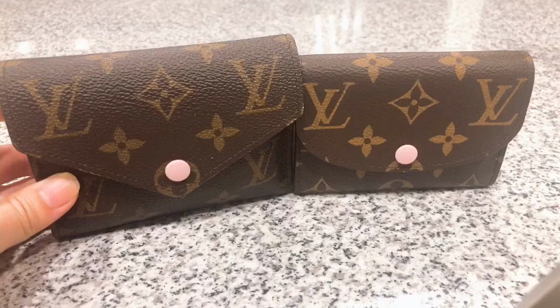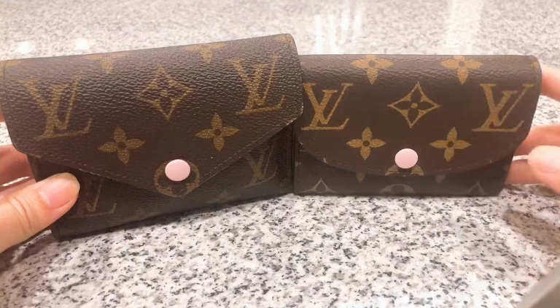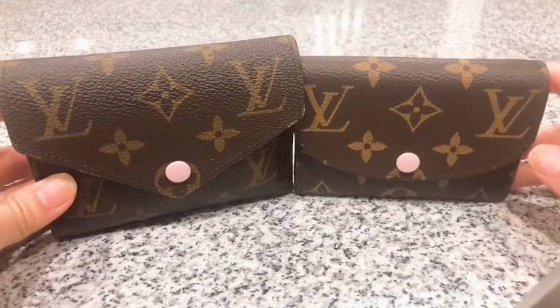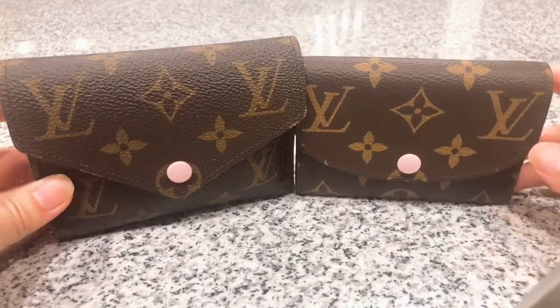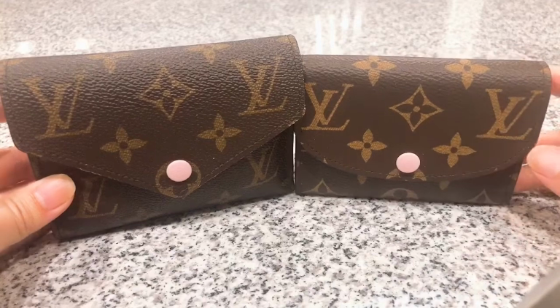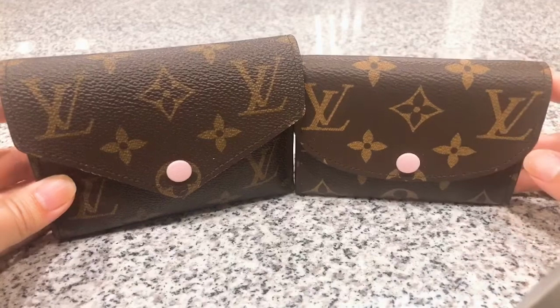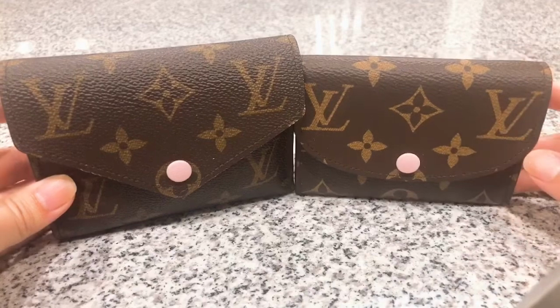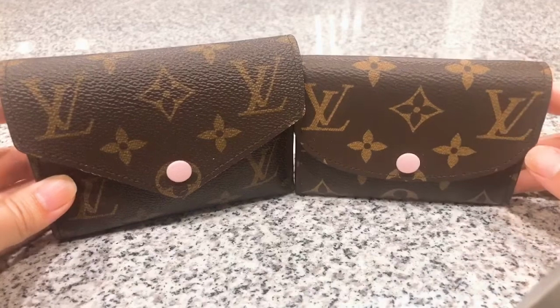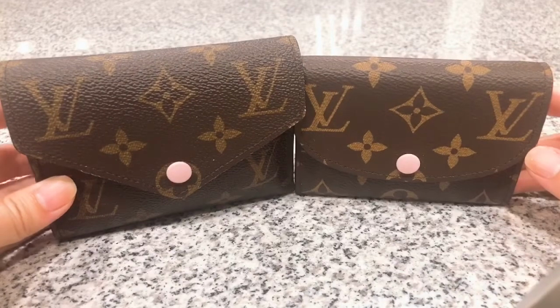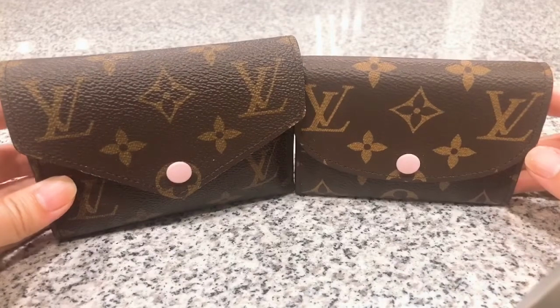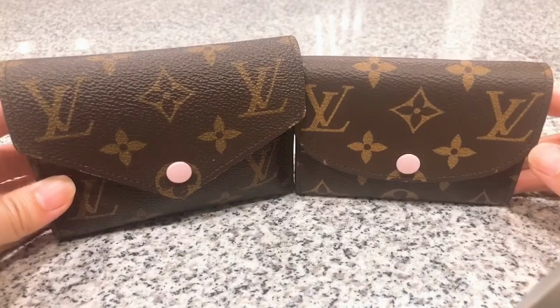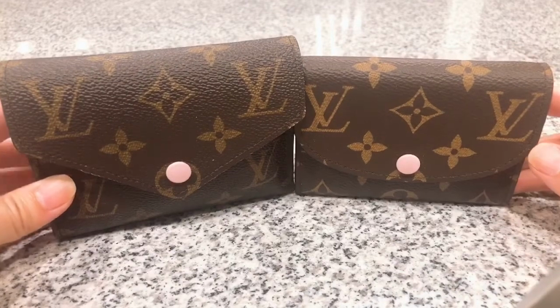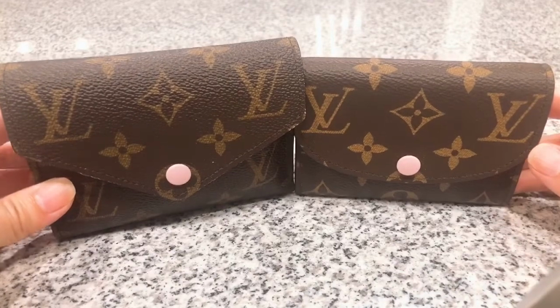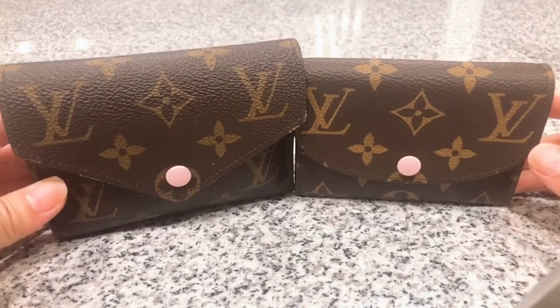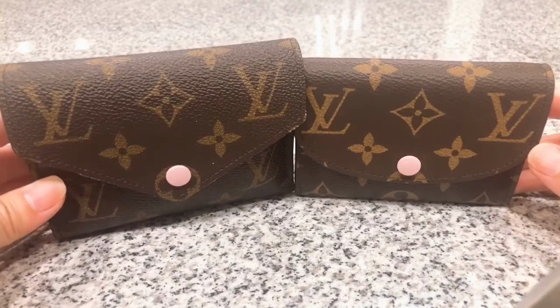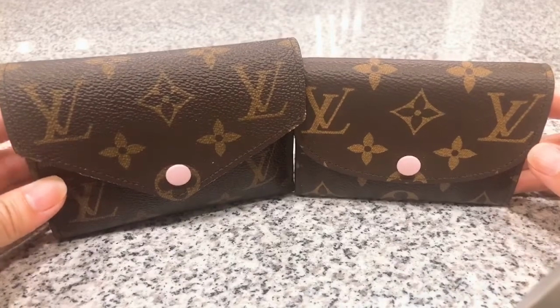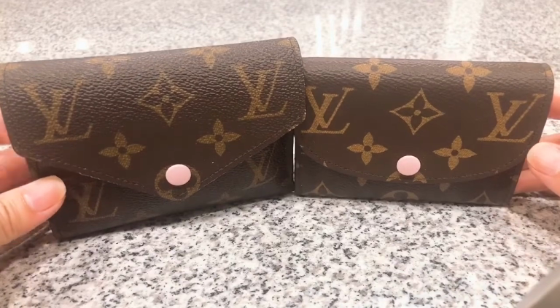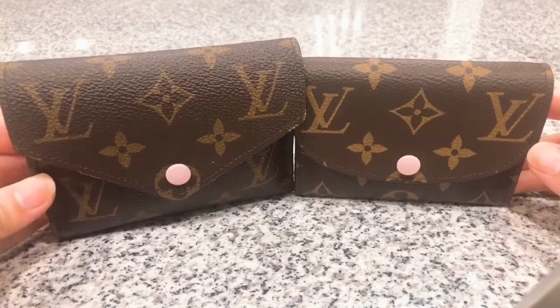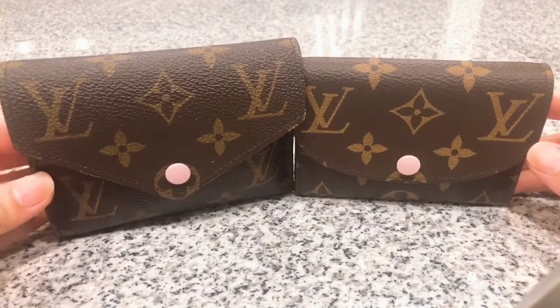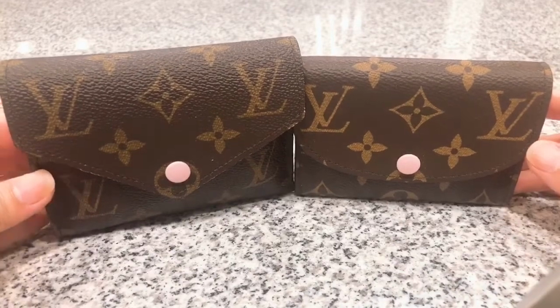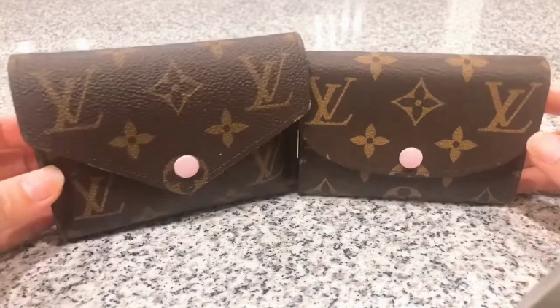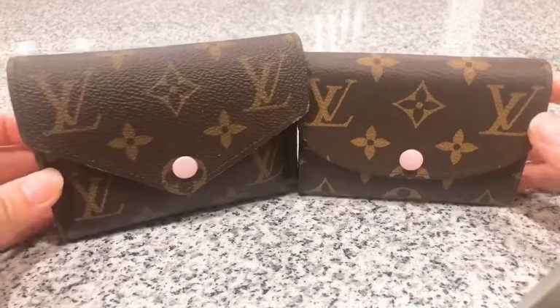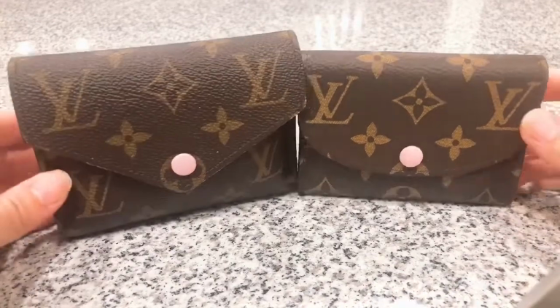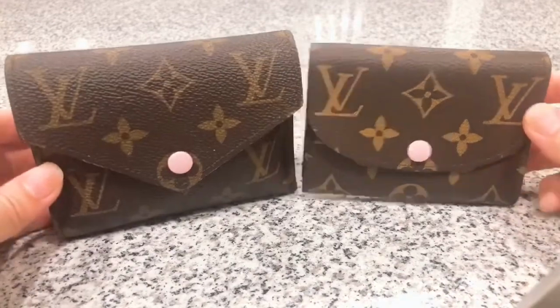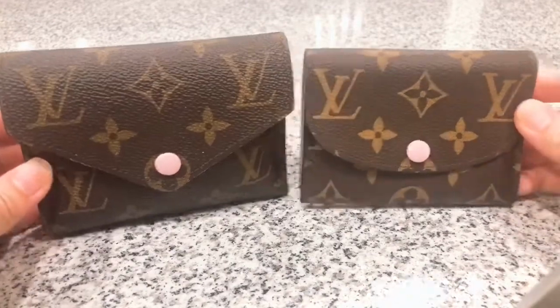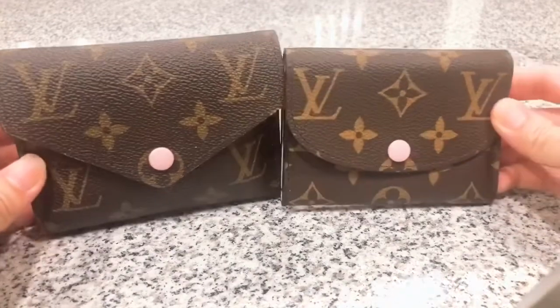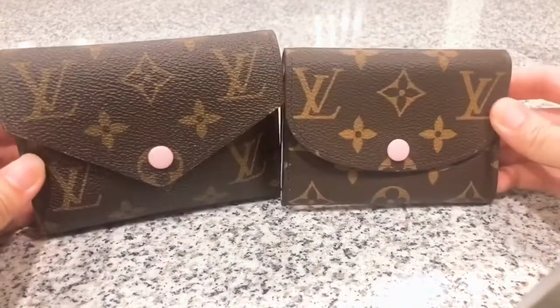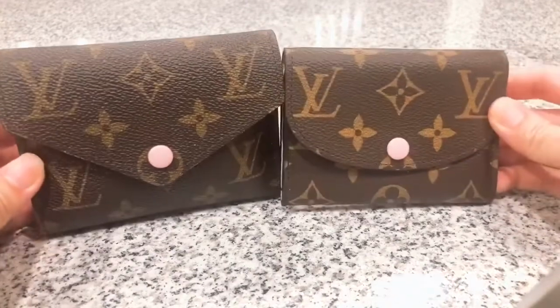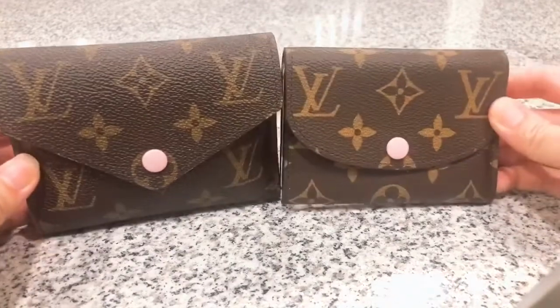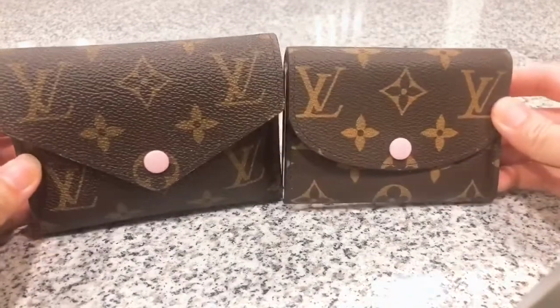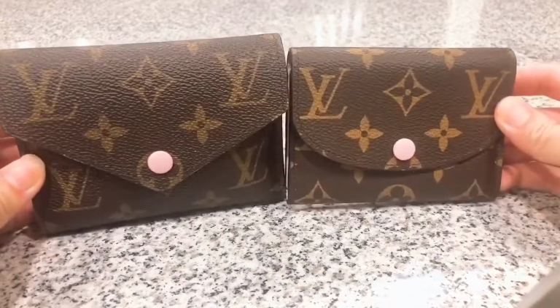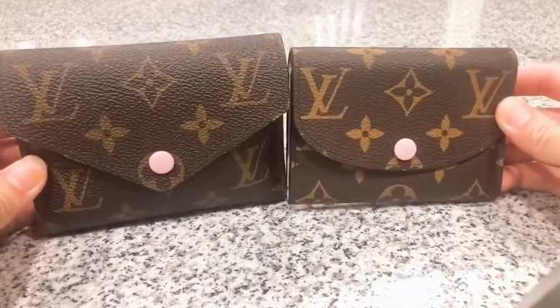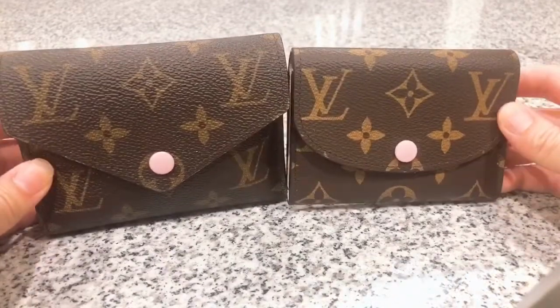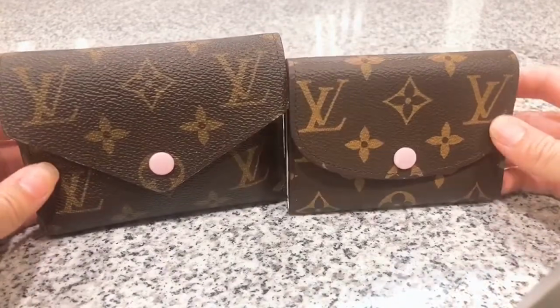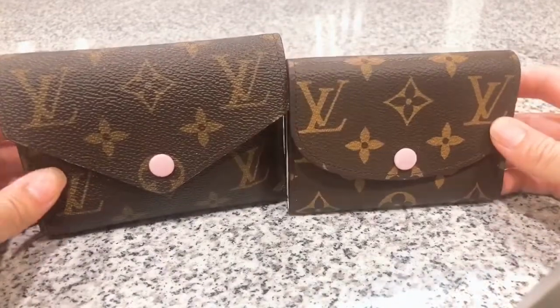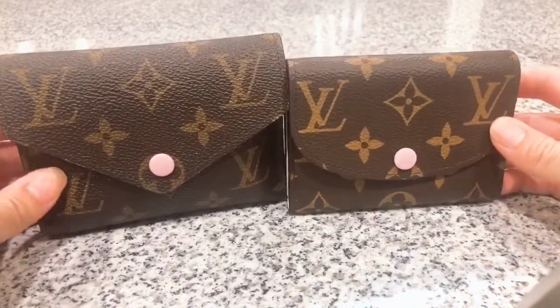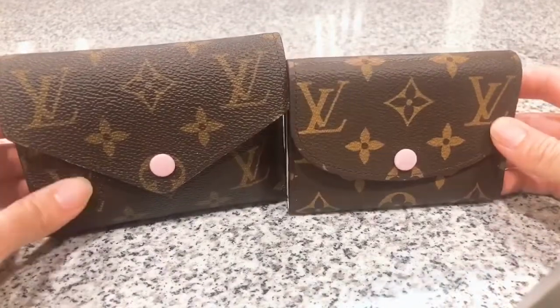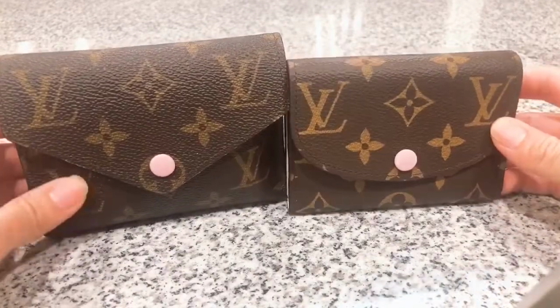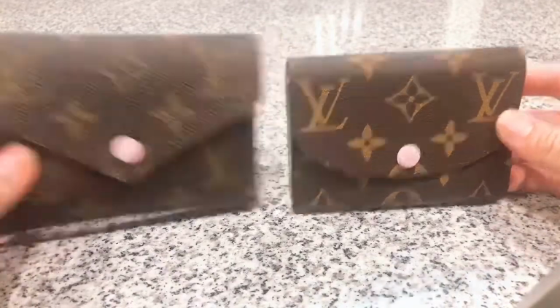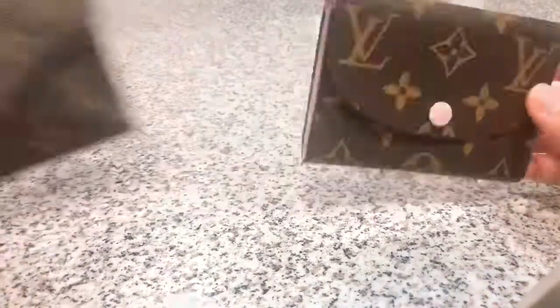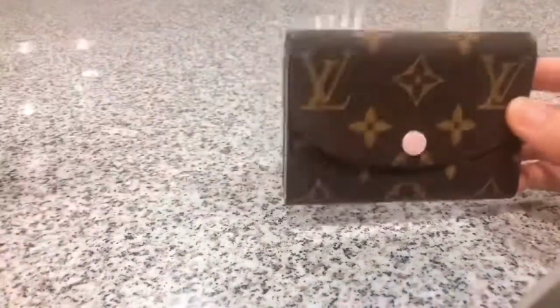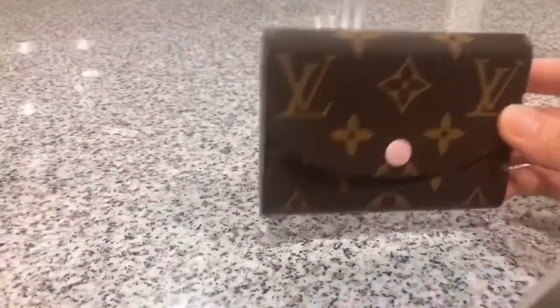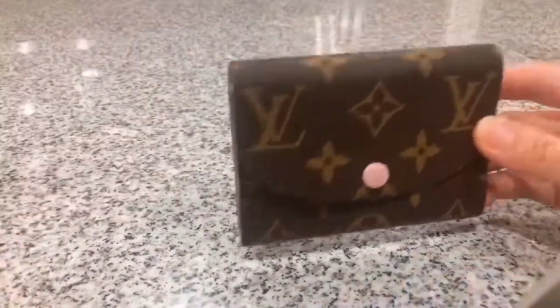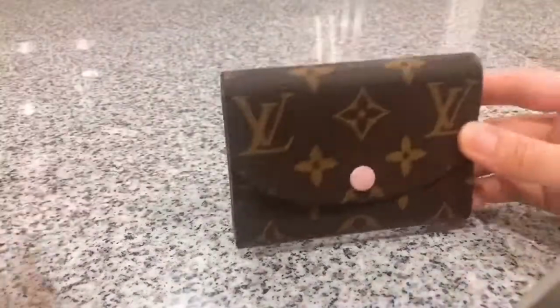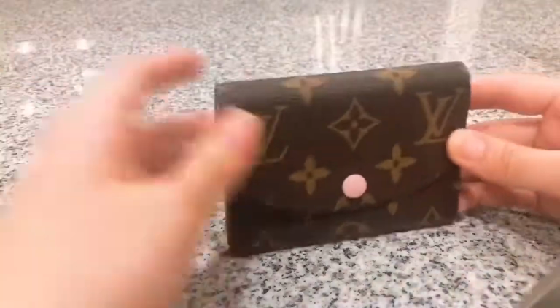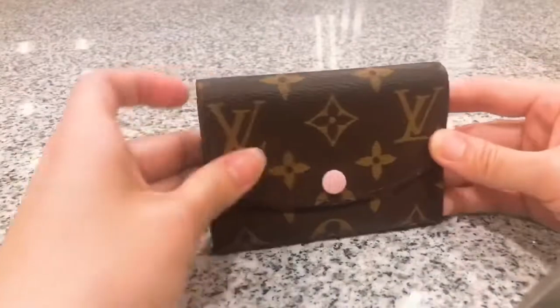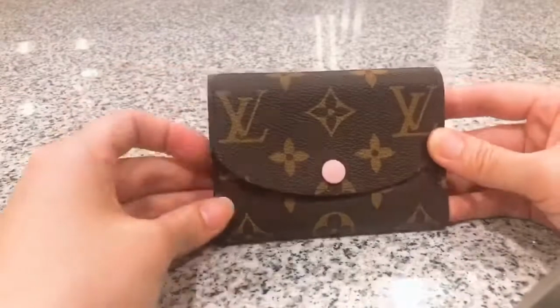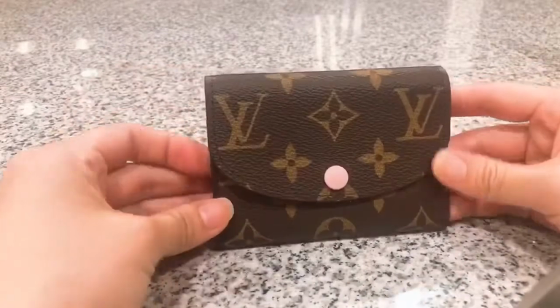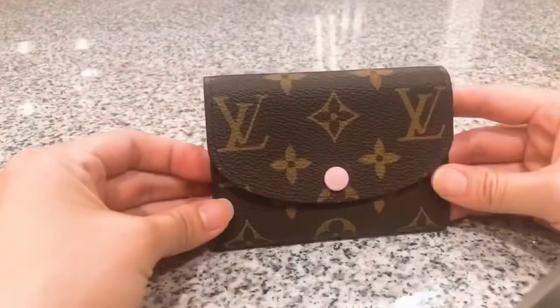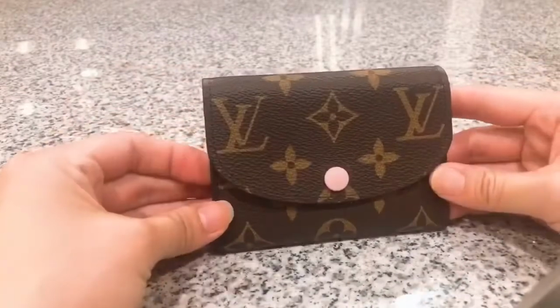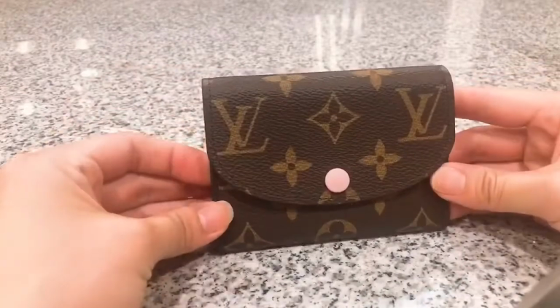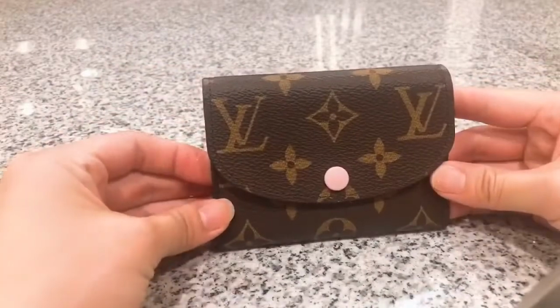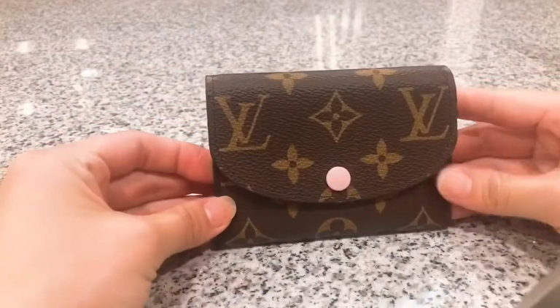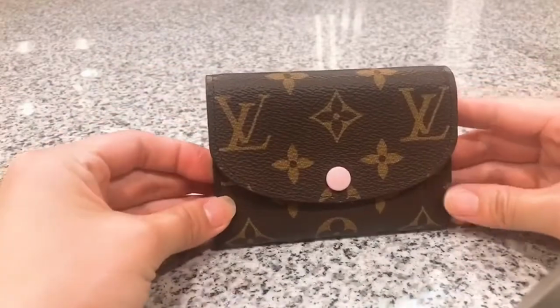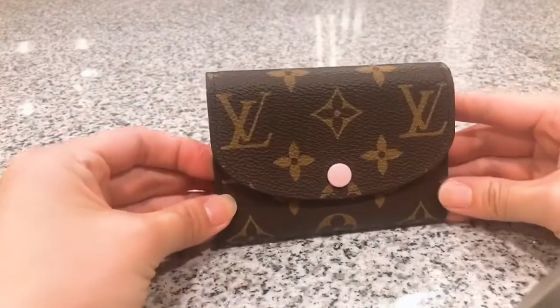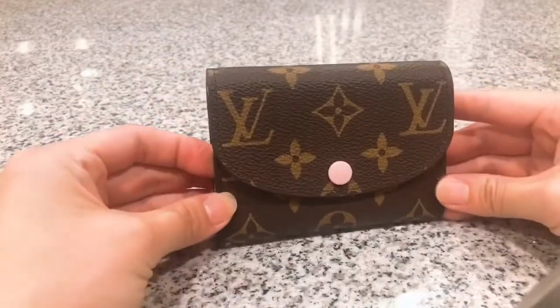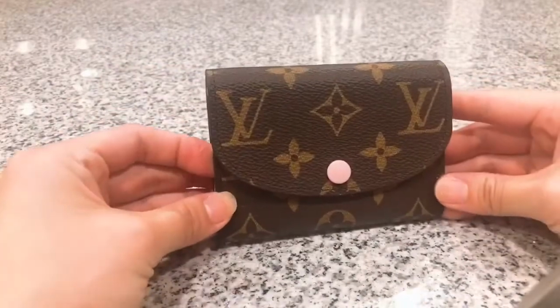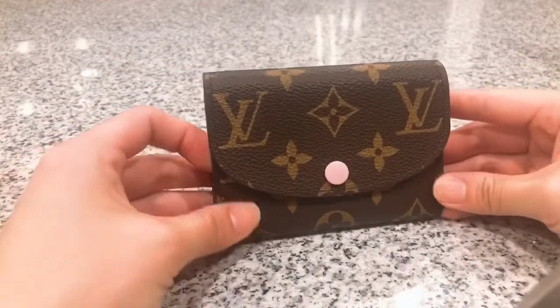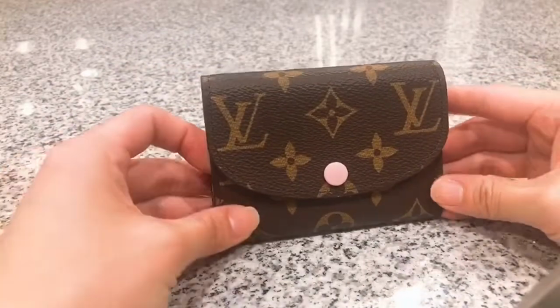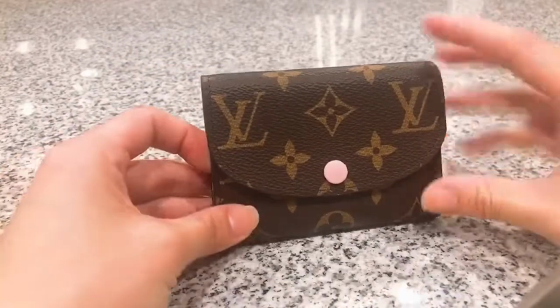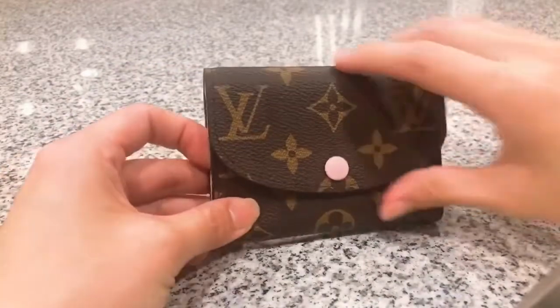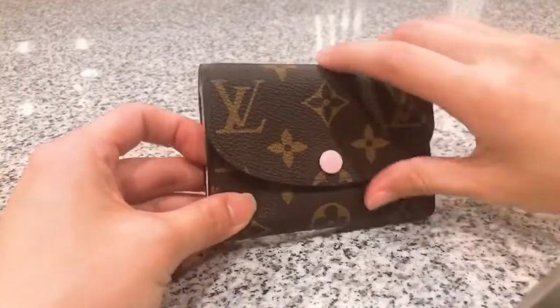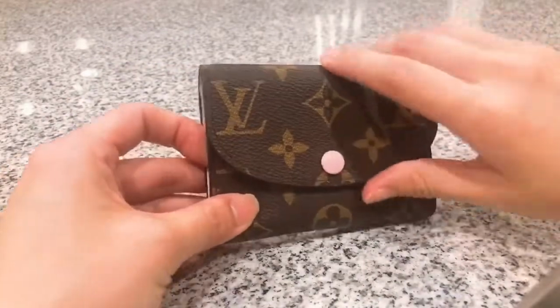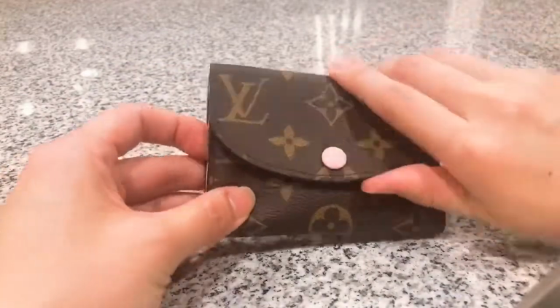Today I'm going to do a comparison video between the Victorian wallet and the coin purse. I'm going to show you what the coin purse looks like when you open it up.